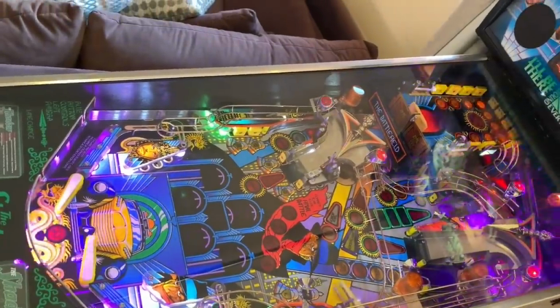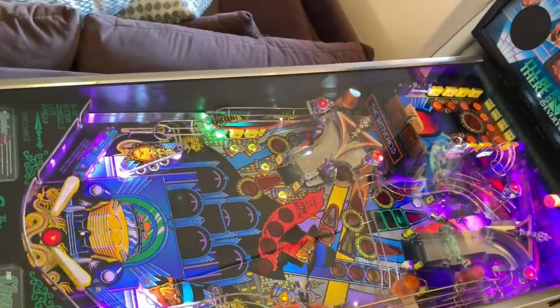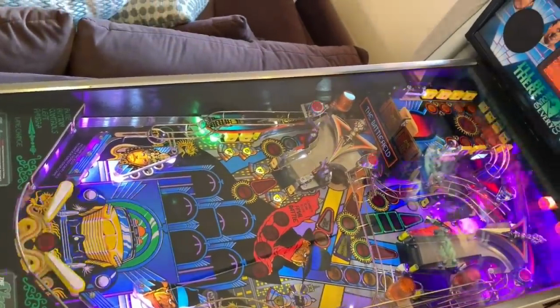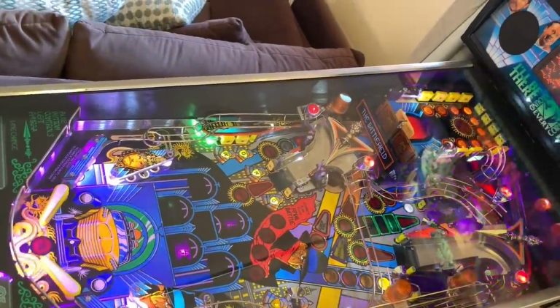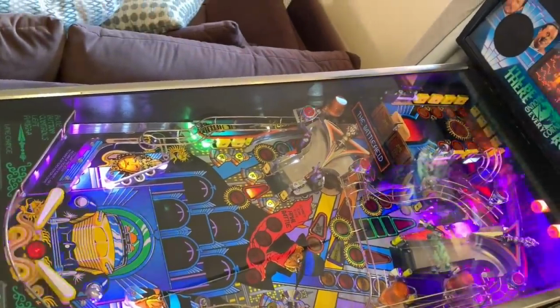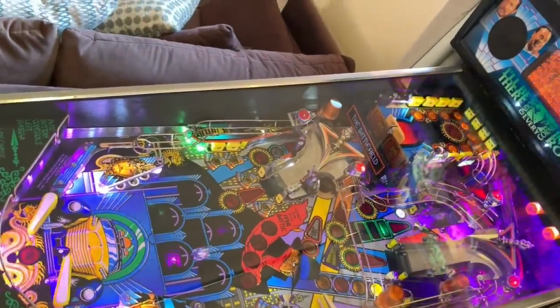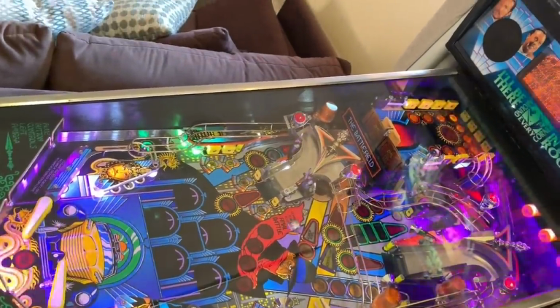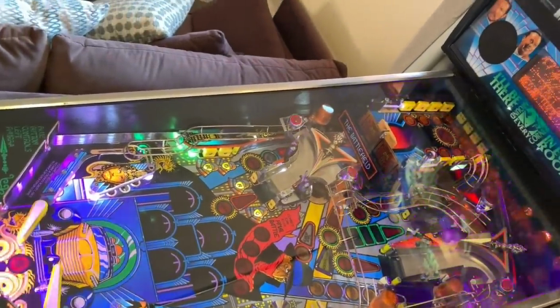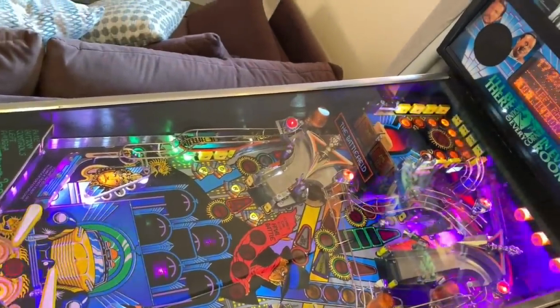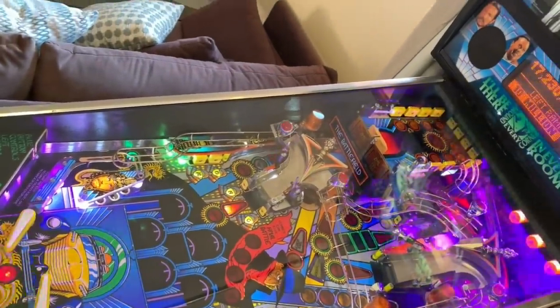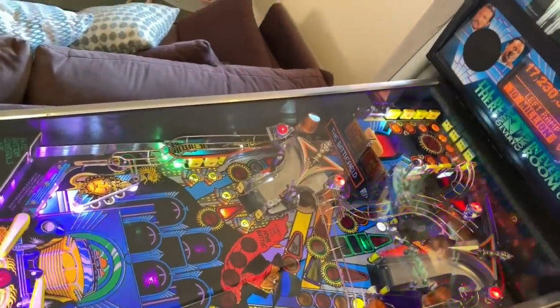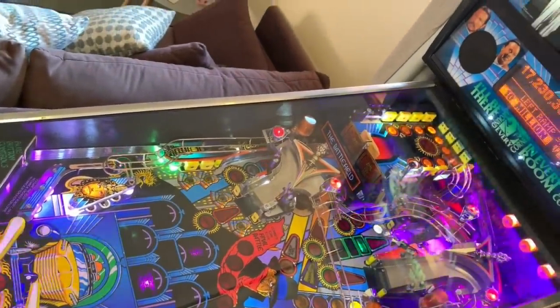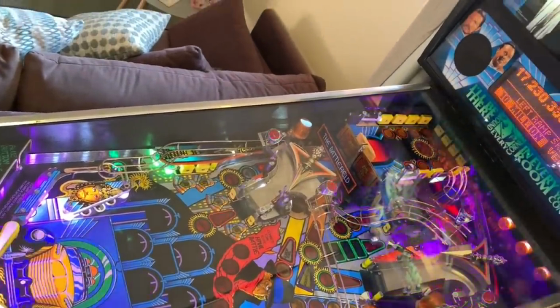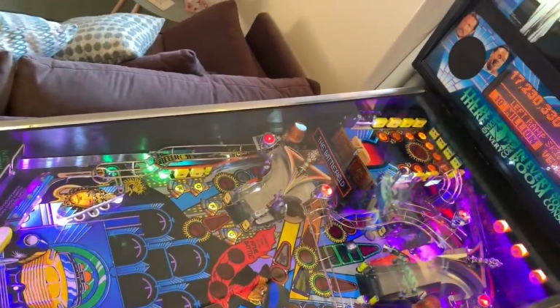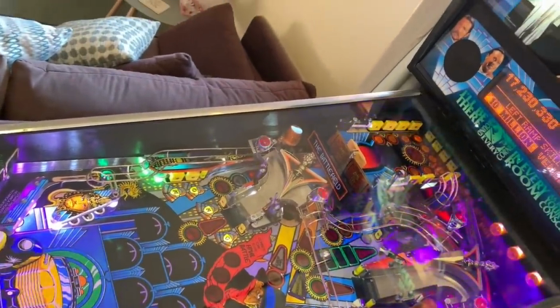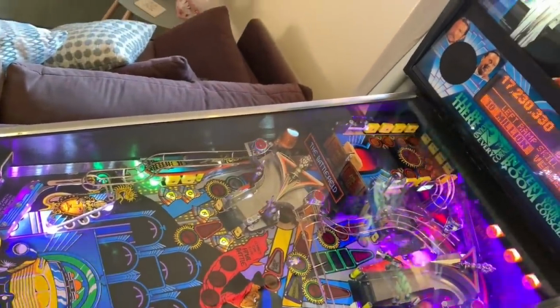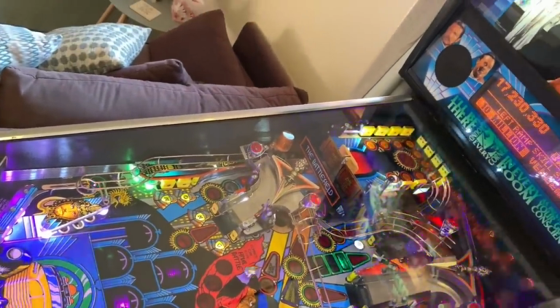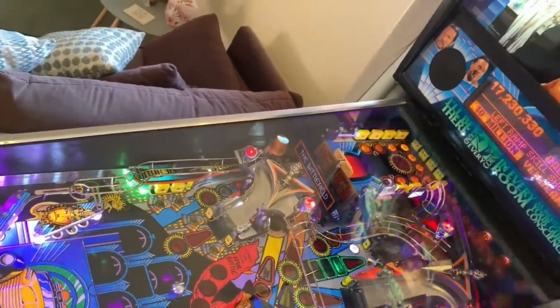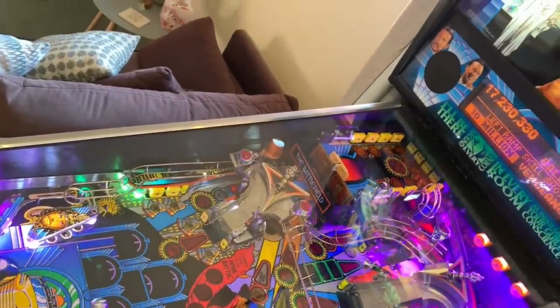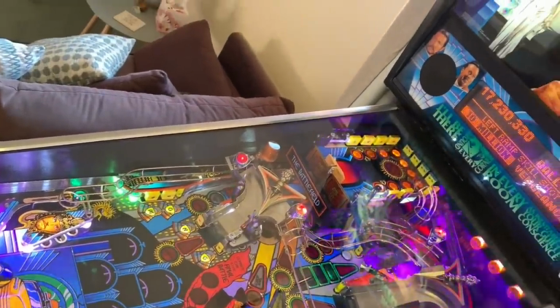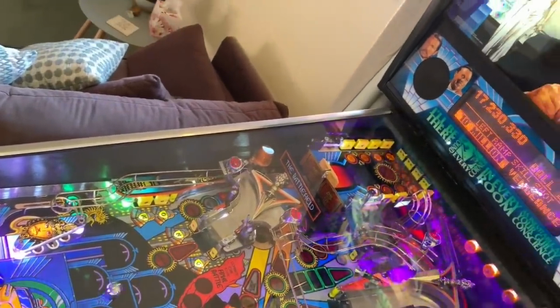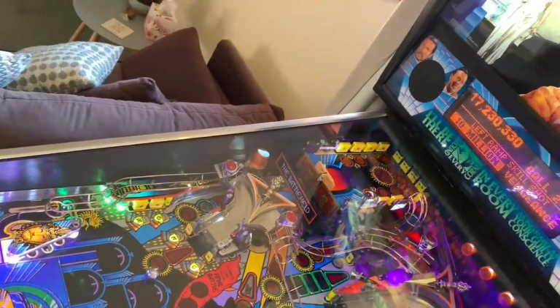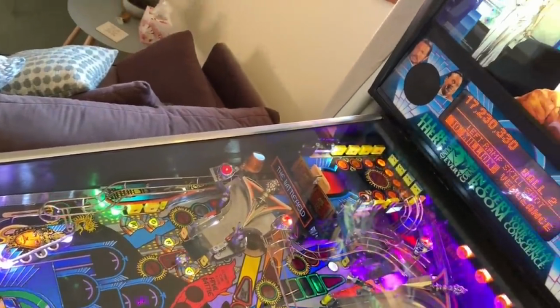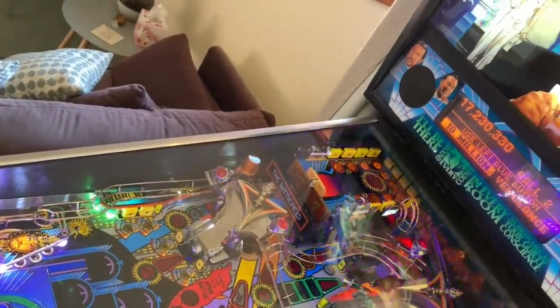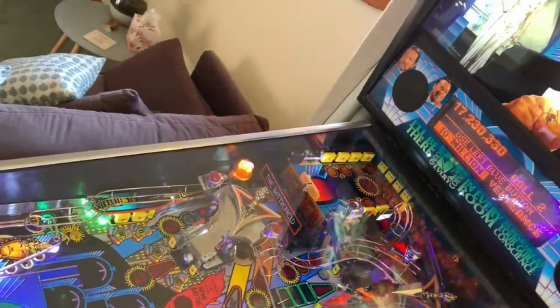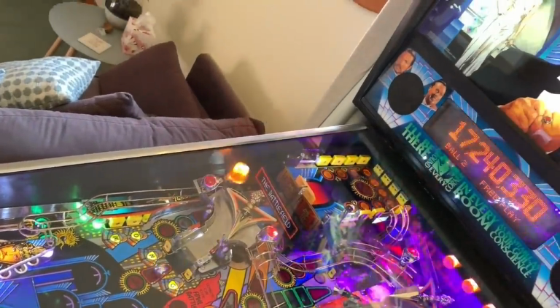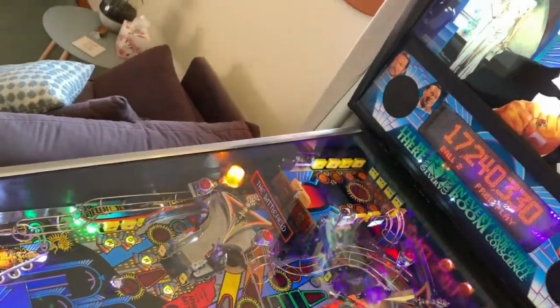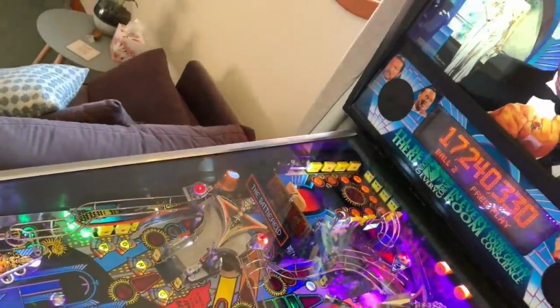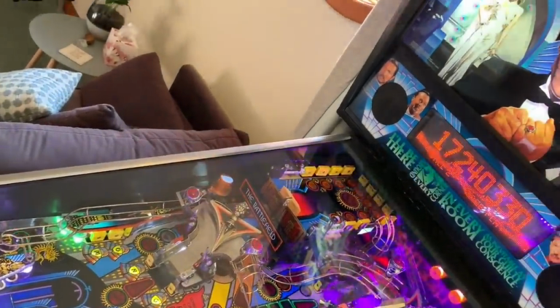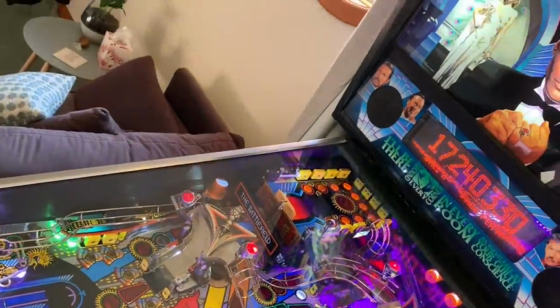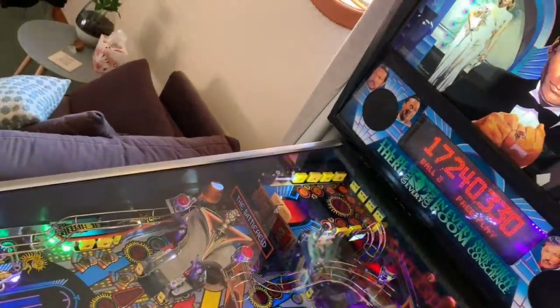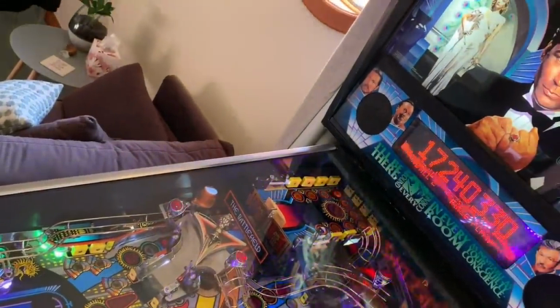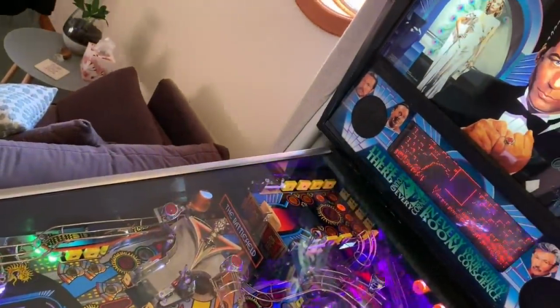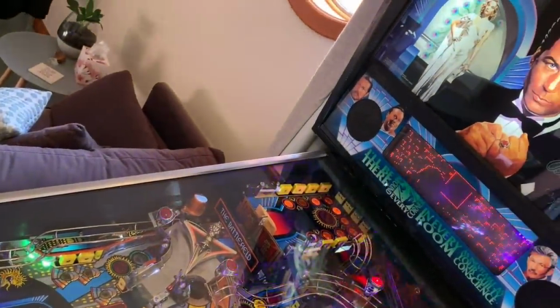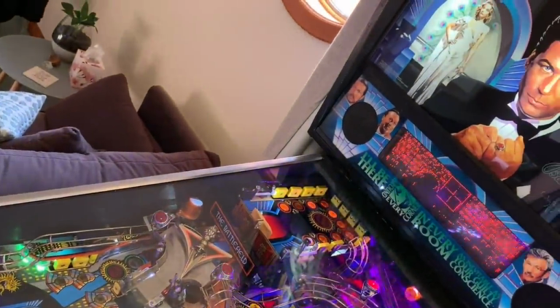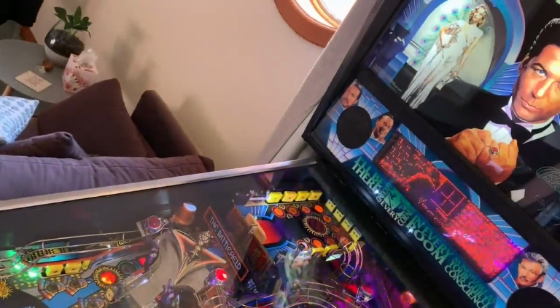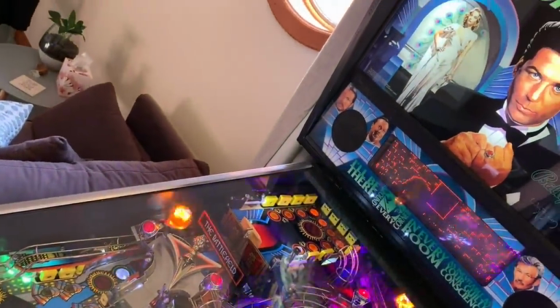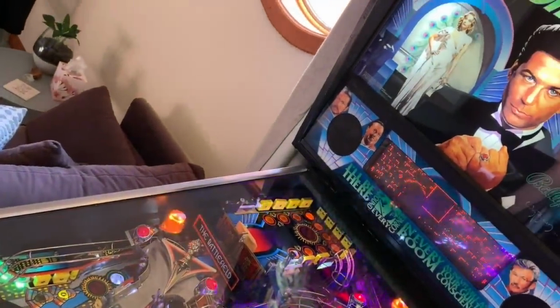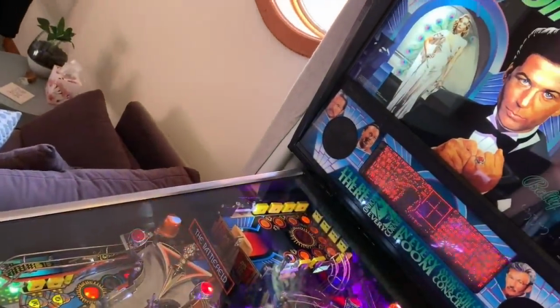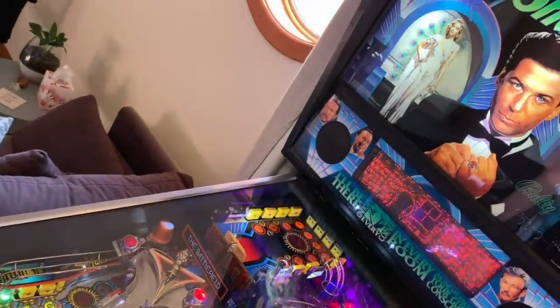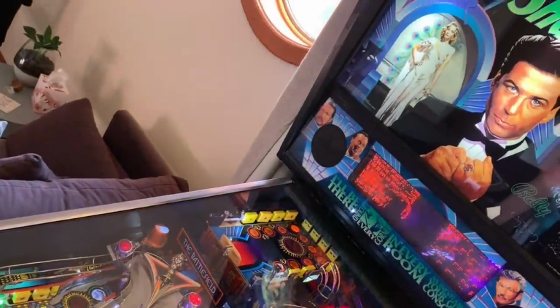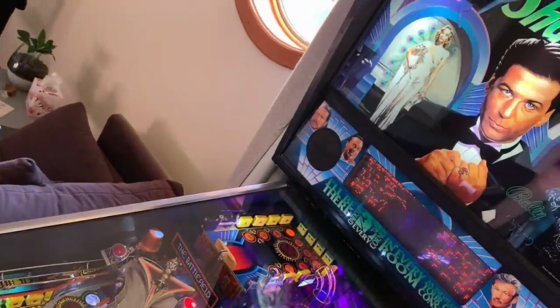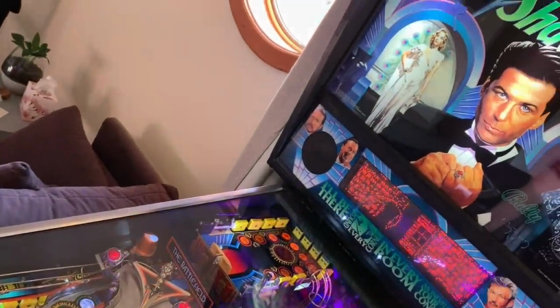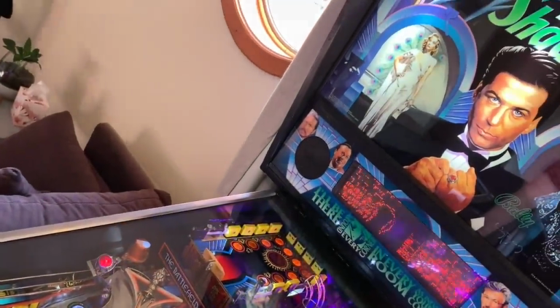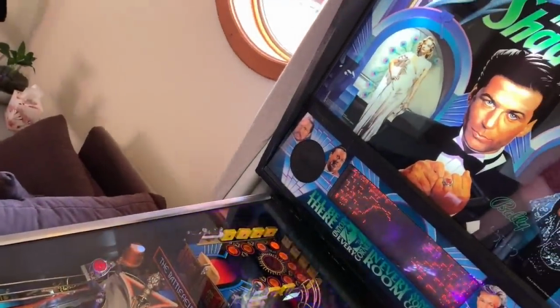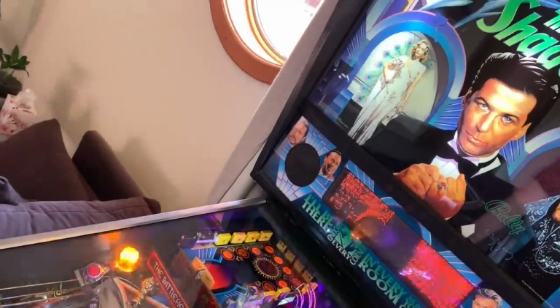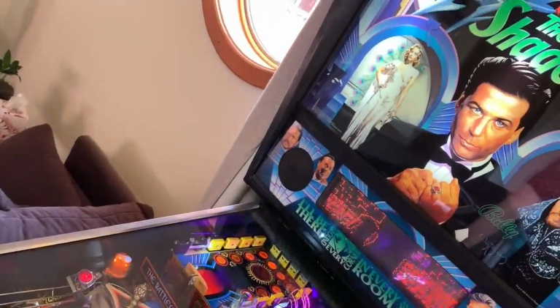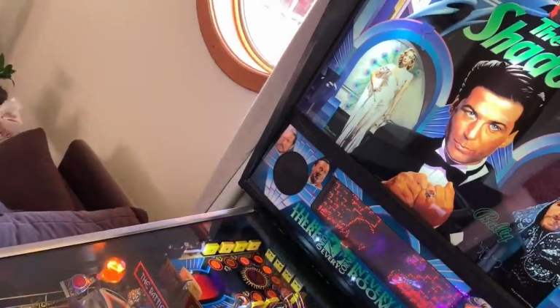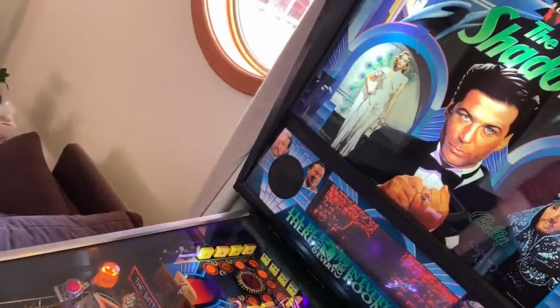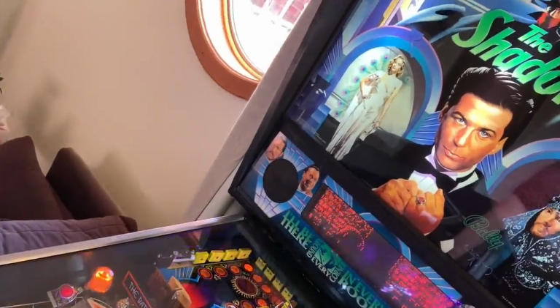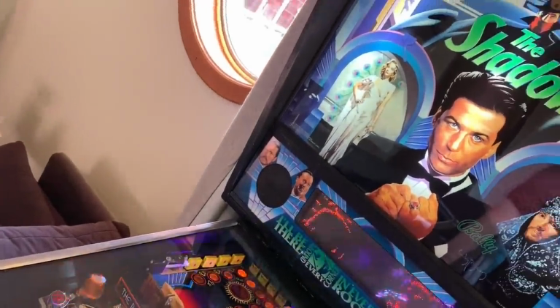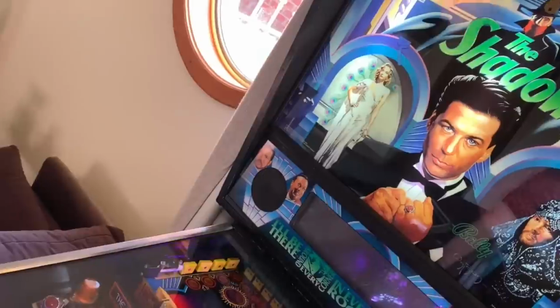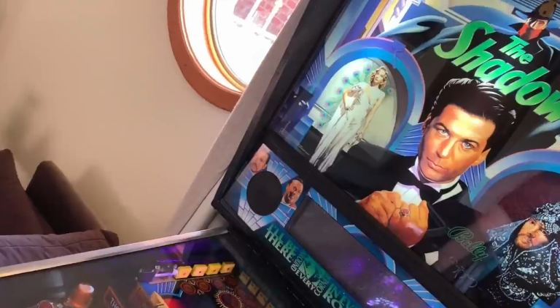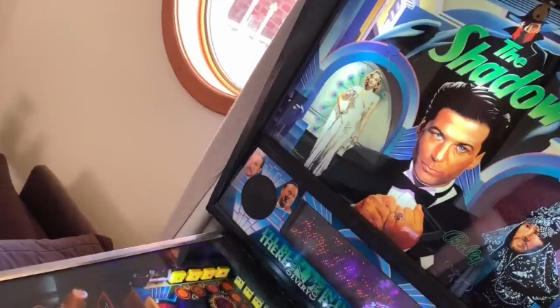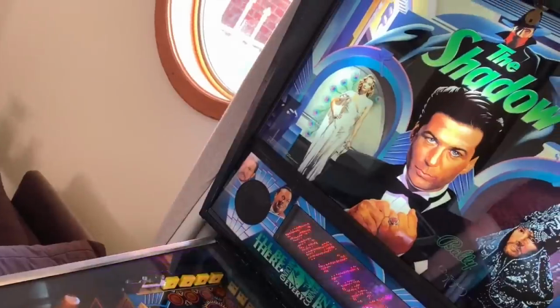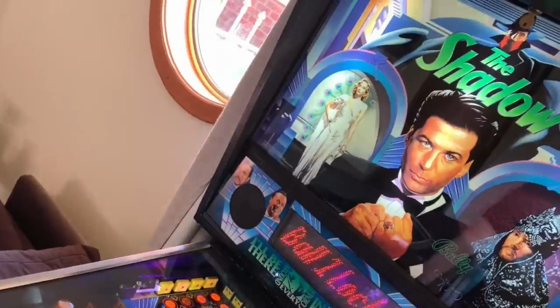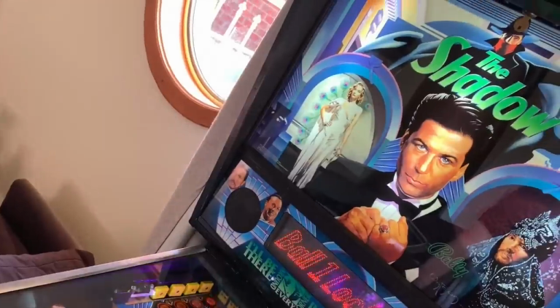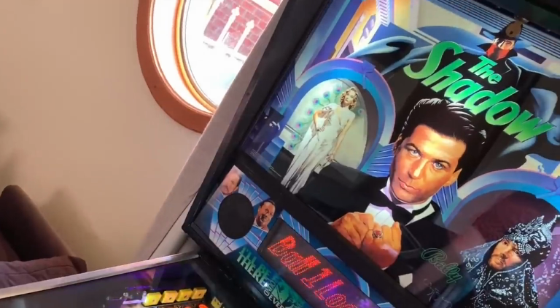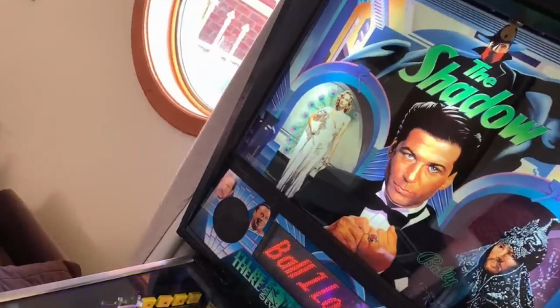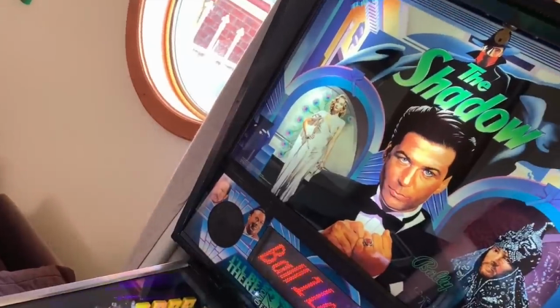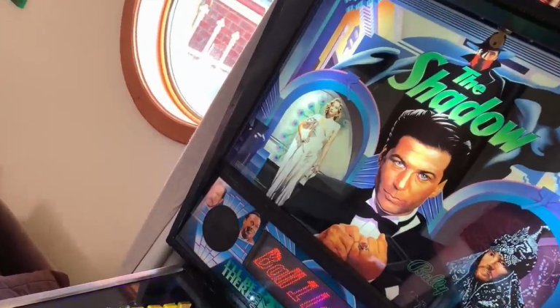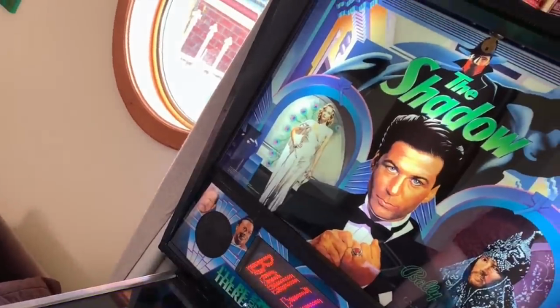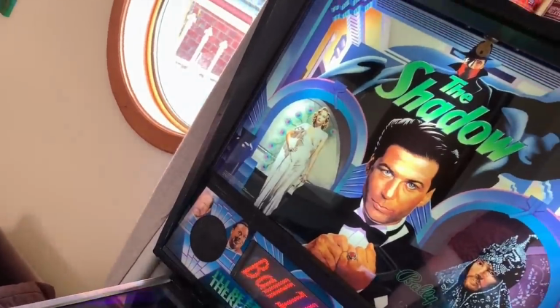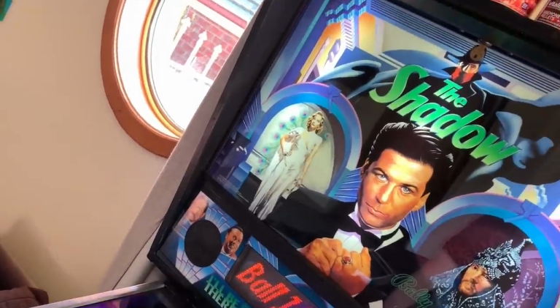Today on Parker's Reefs we review my other hobby, competitive pinball playing. Nah, I'm just kidding. I'll make it about reefing.